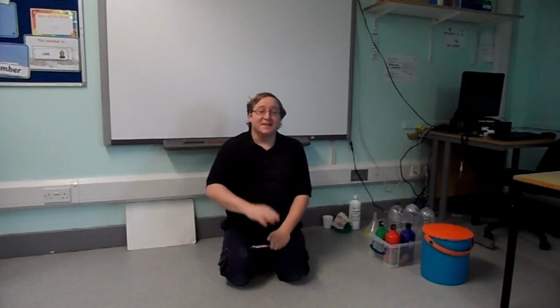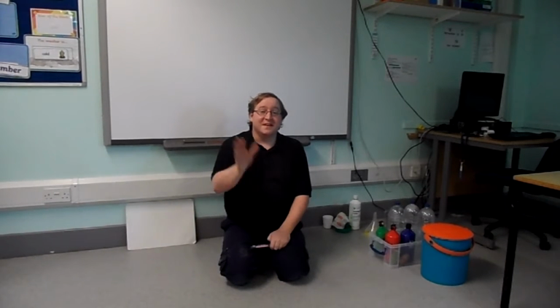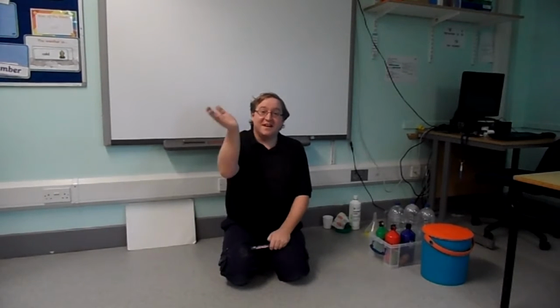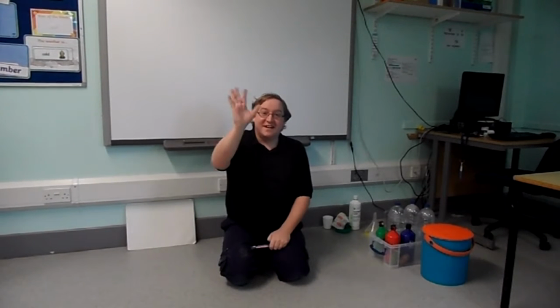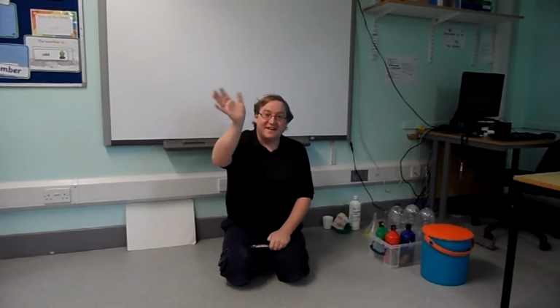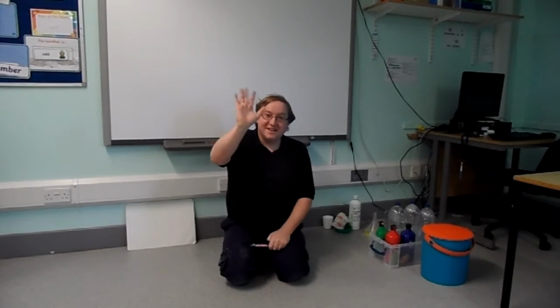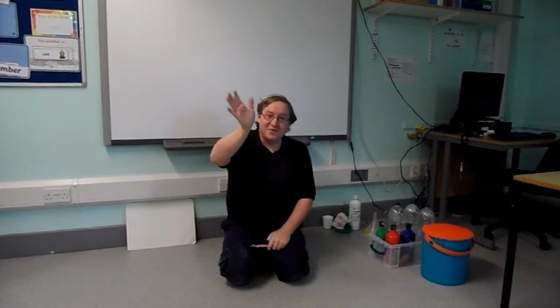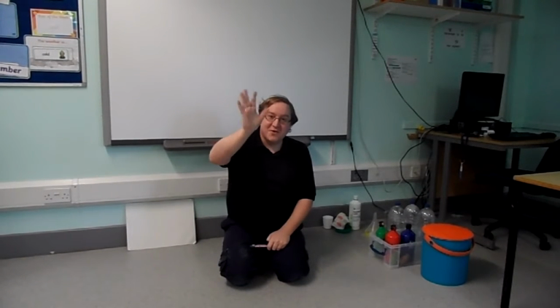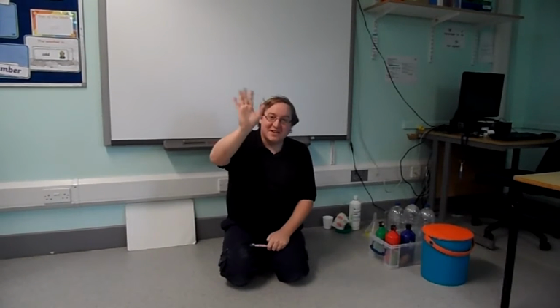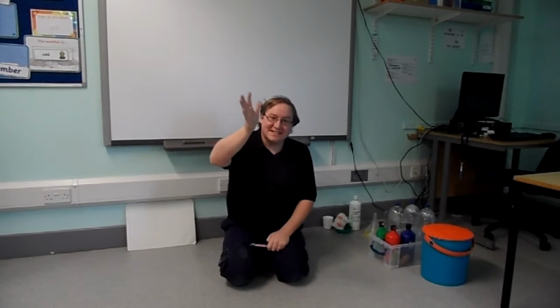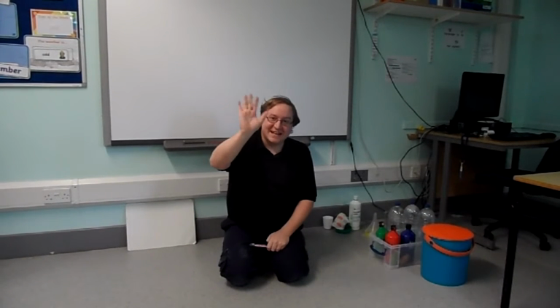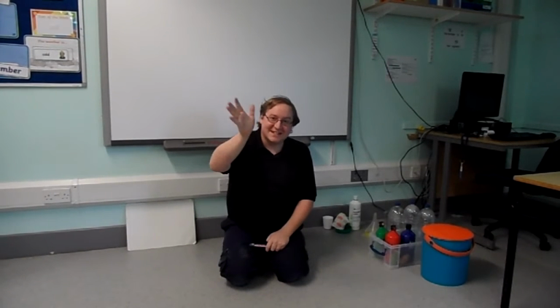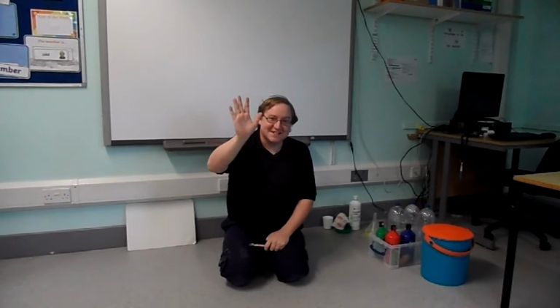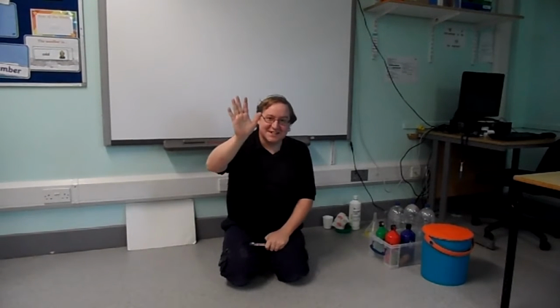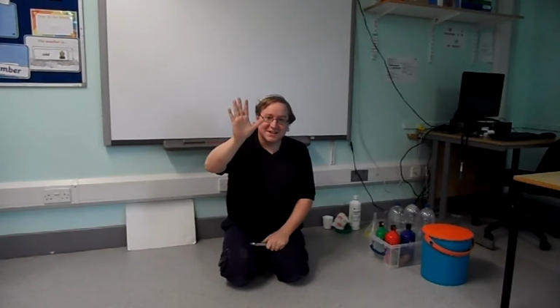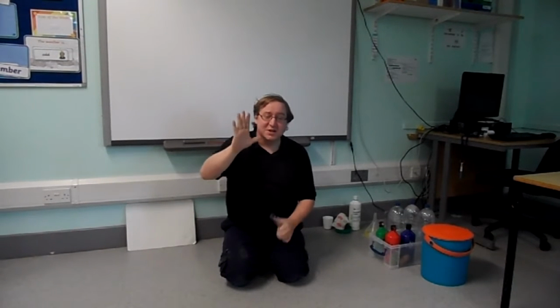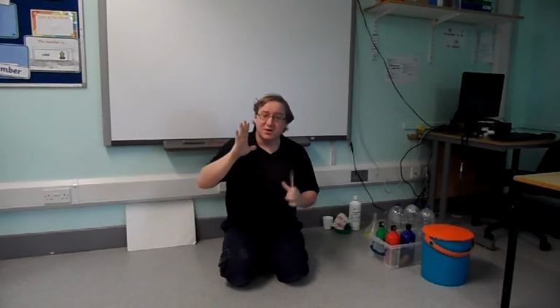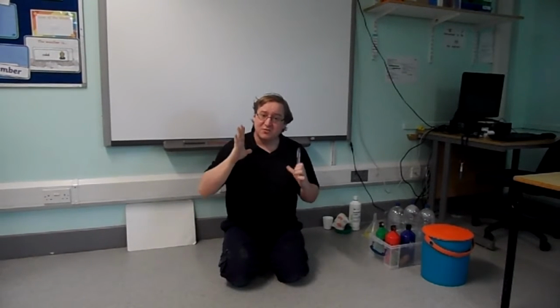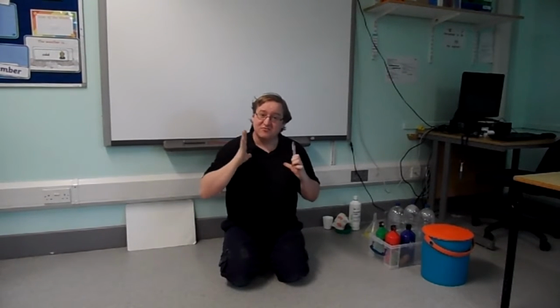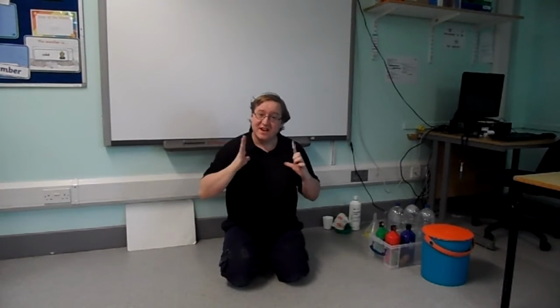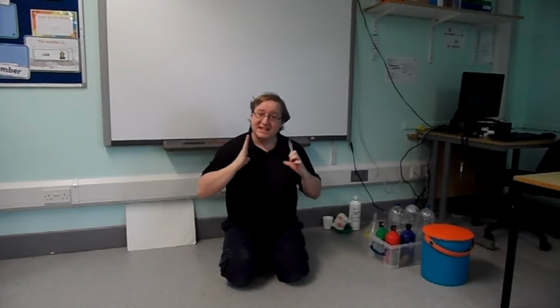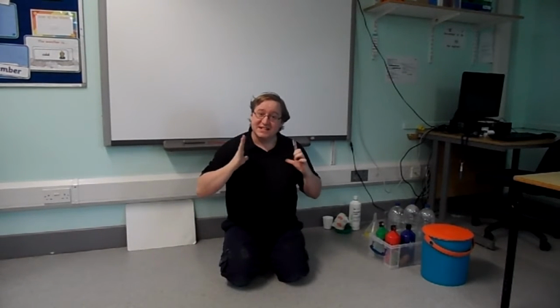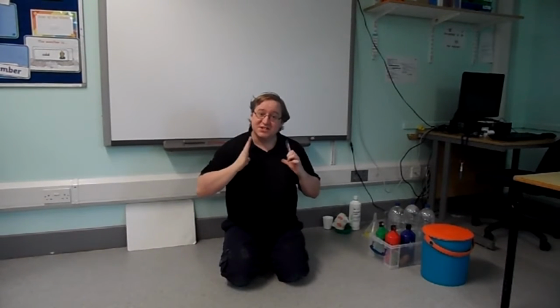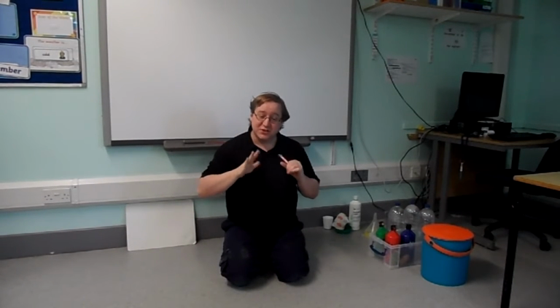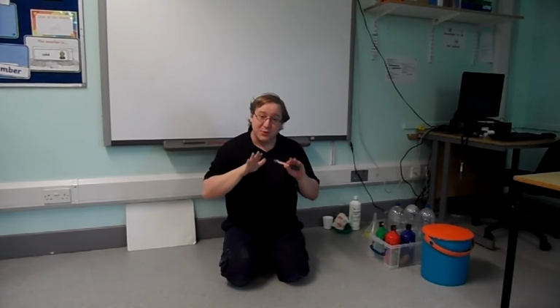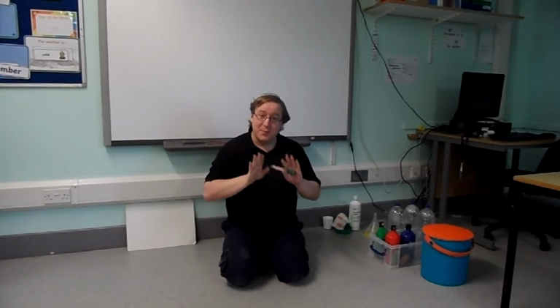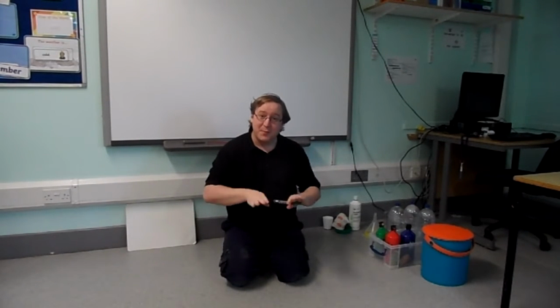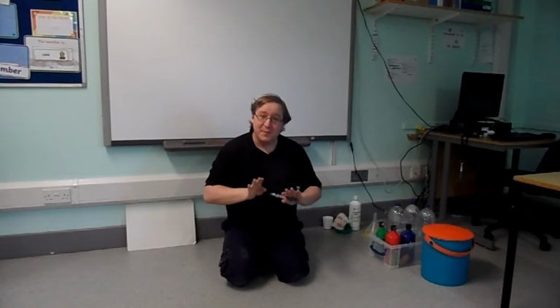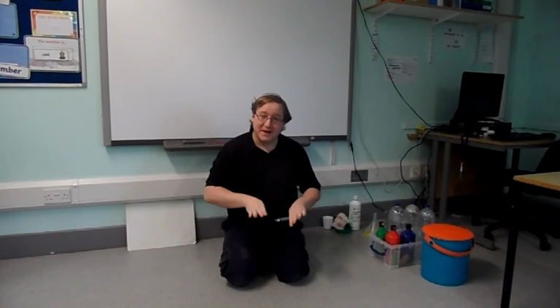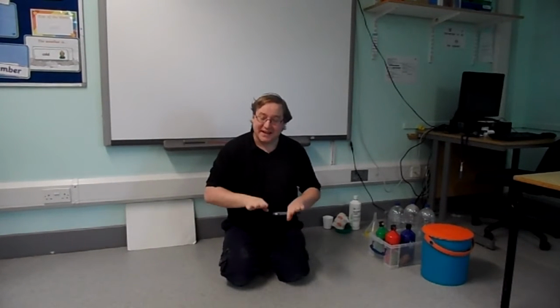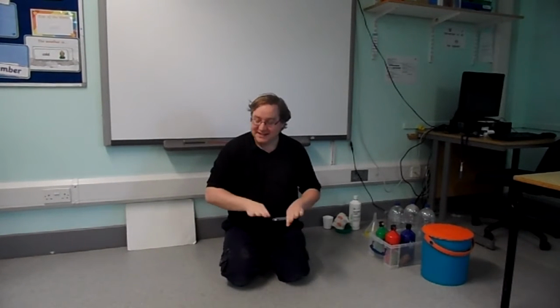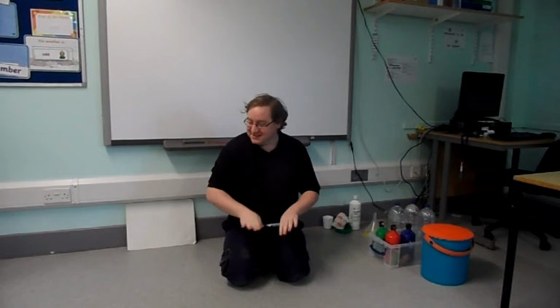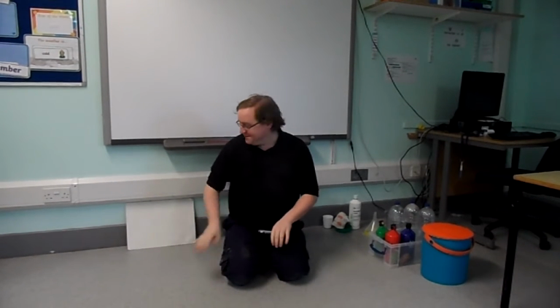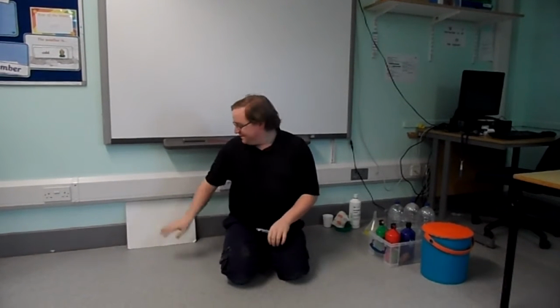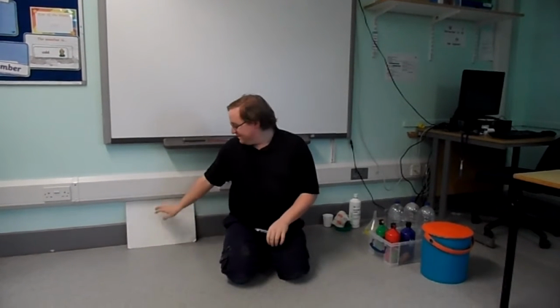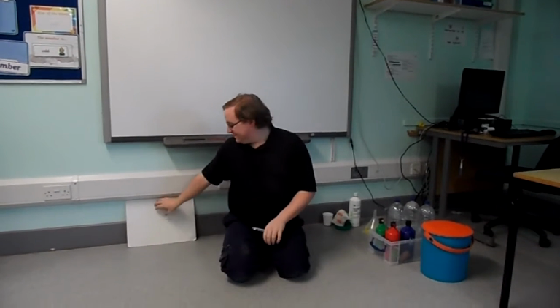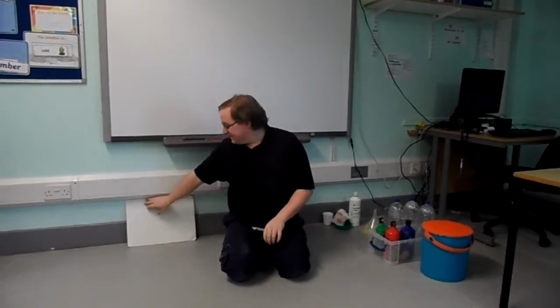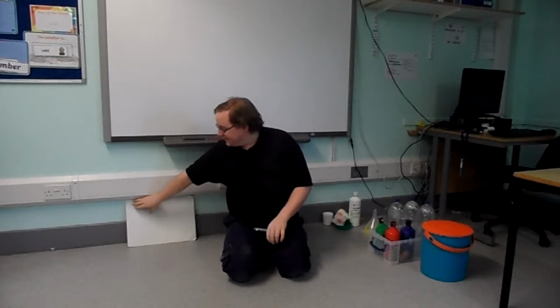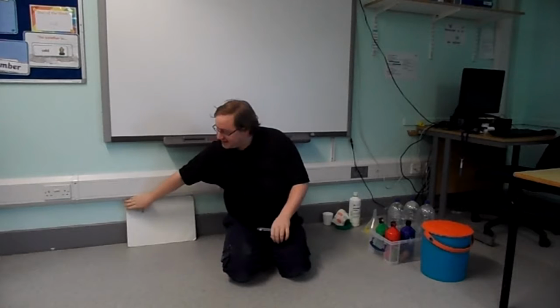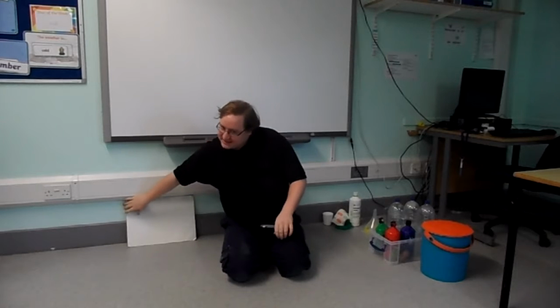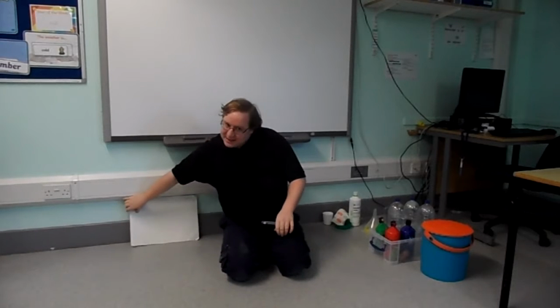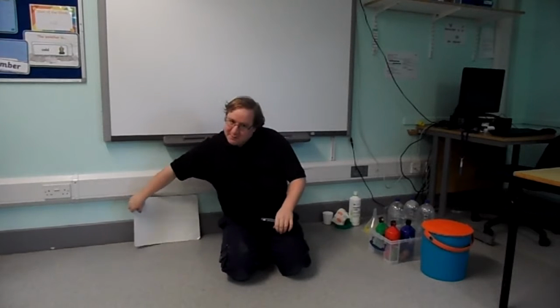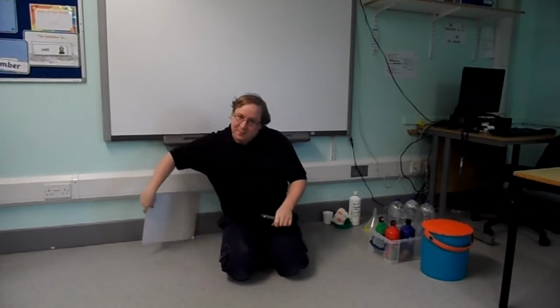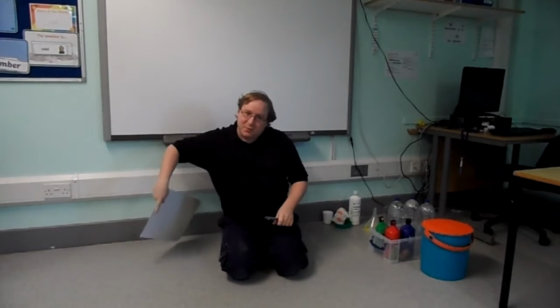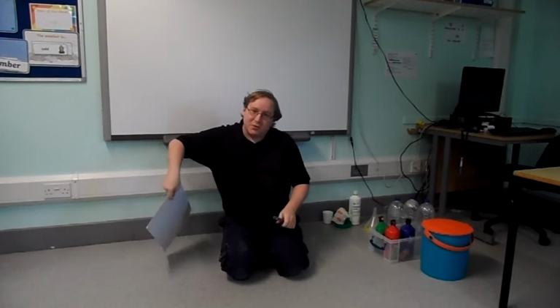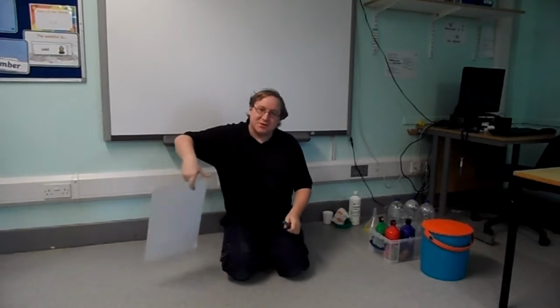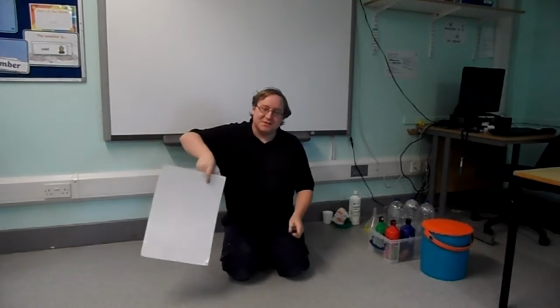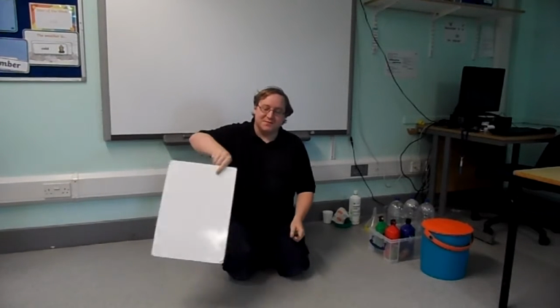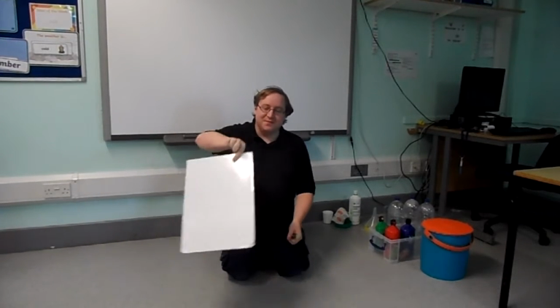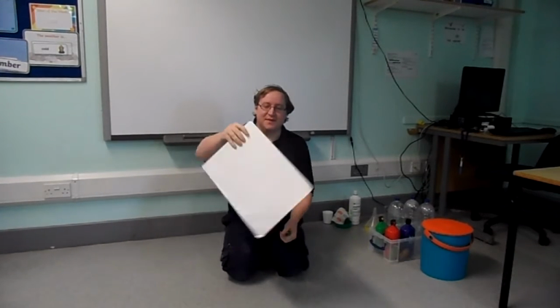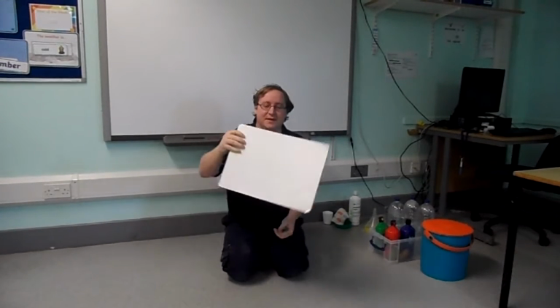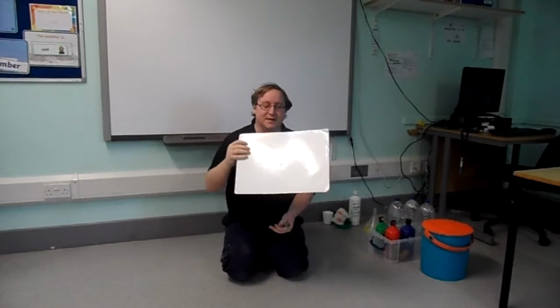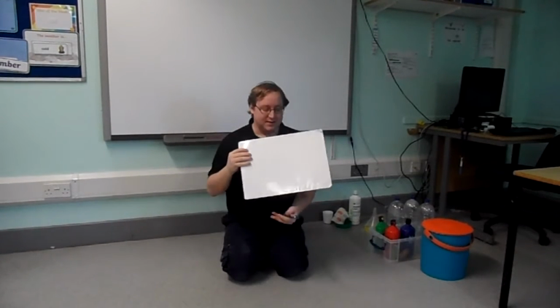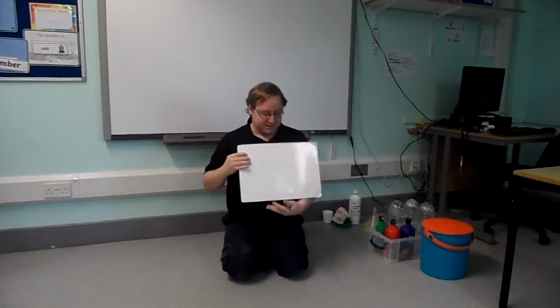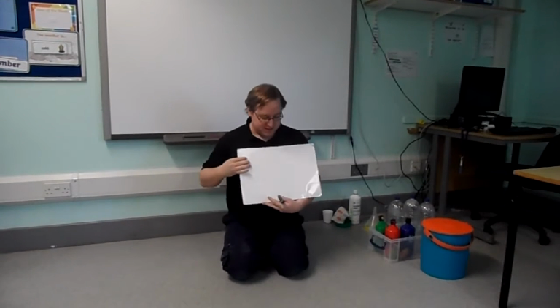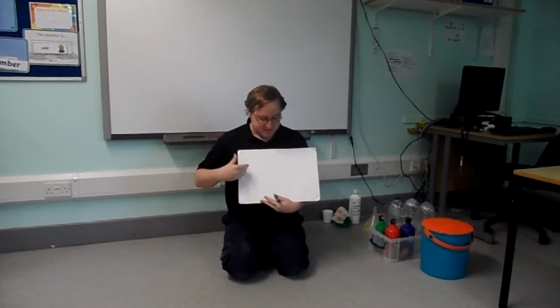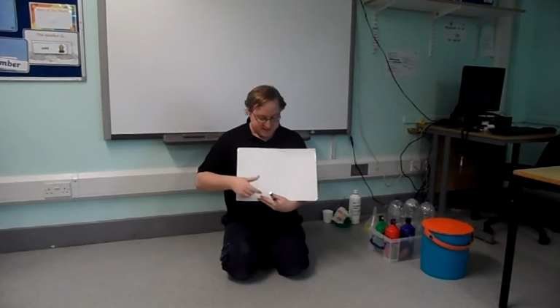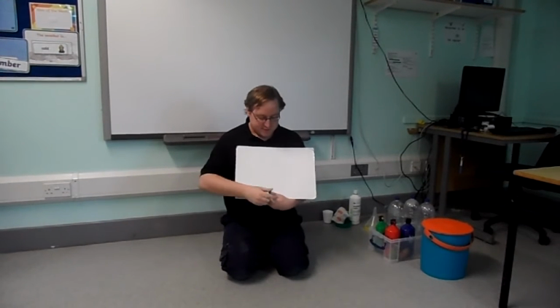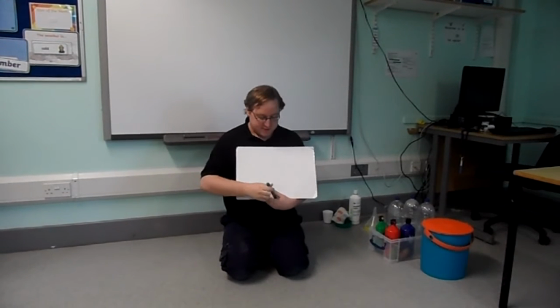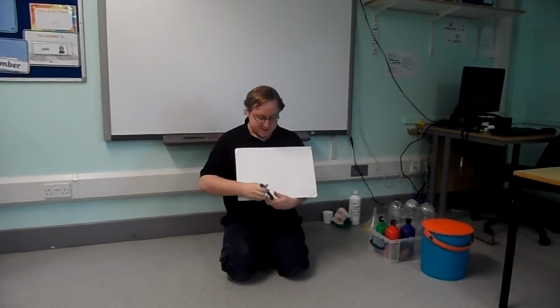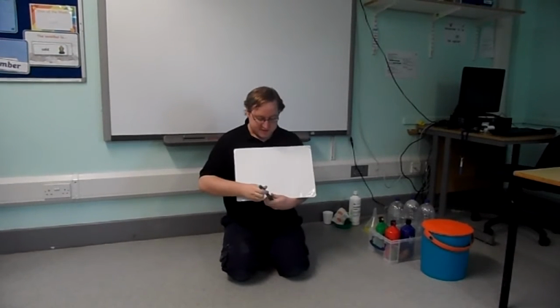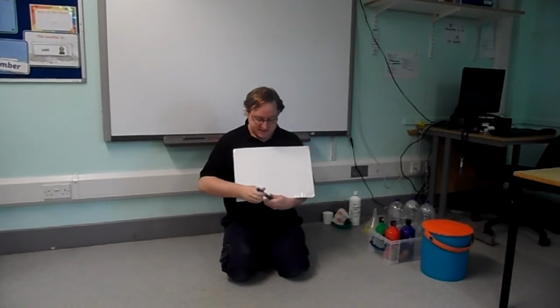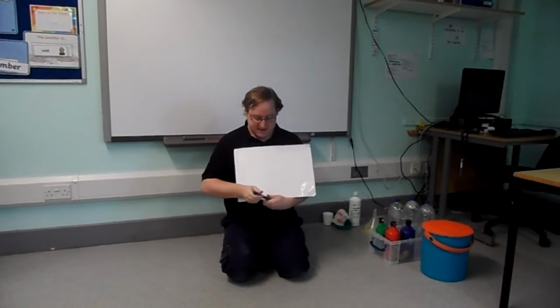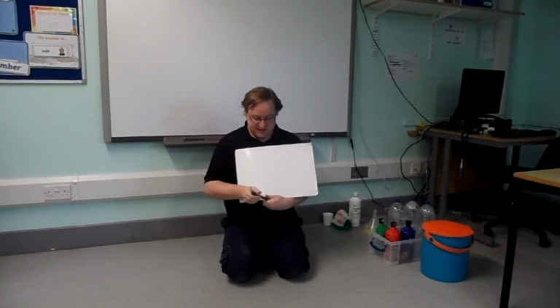Hi everyone, it's Alastair, ready to do bucket. Let's get my board. Shall we see what we're doing today?